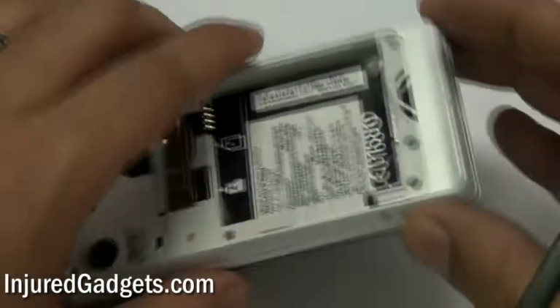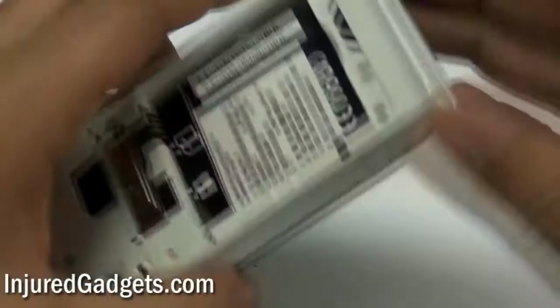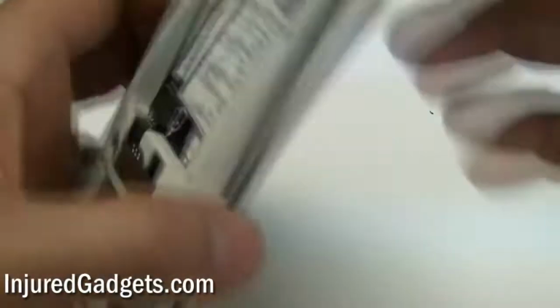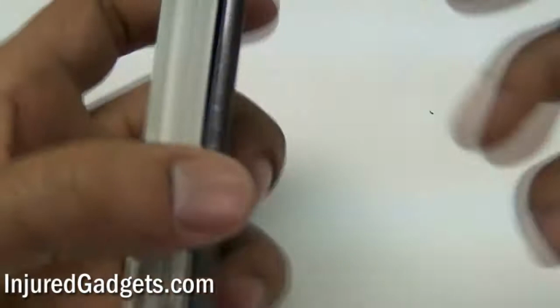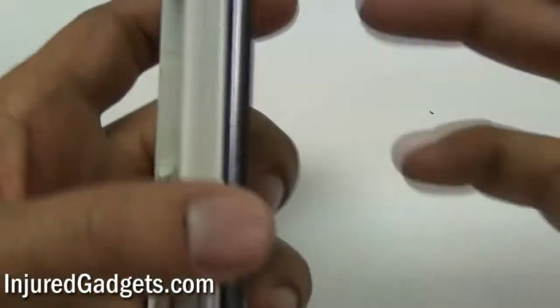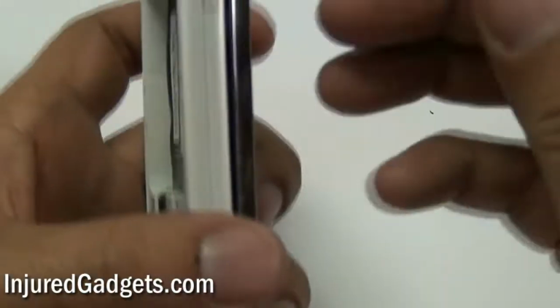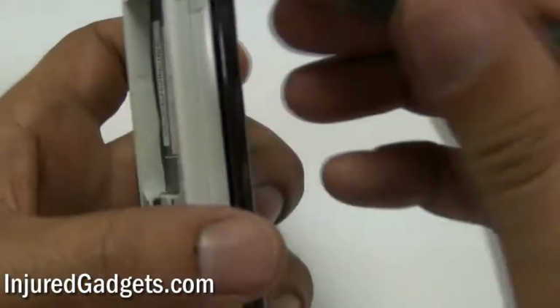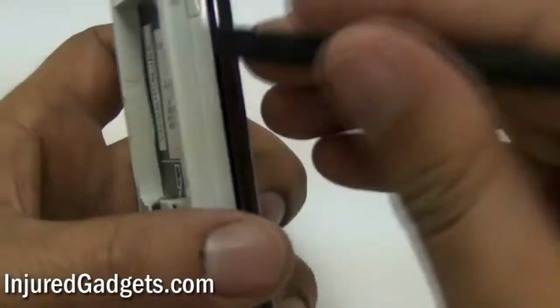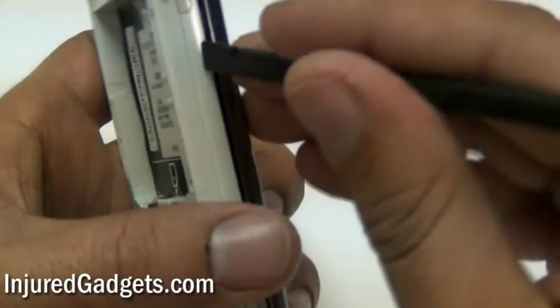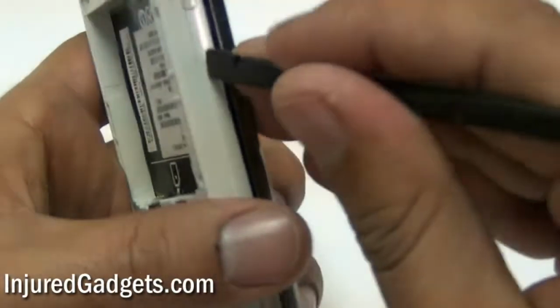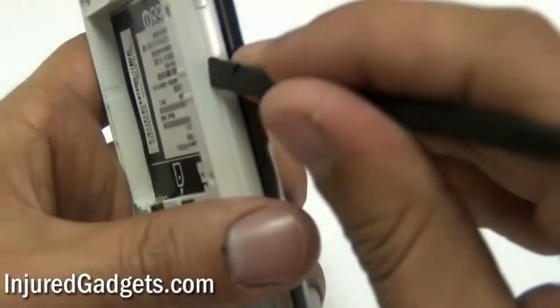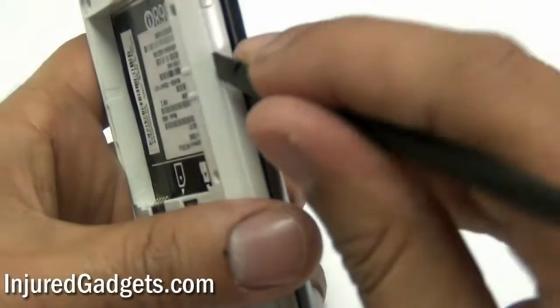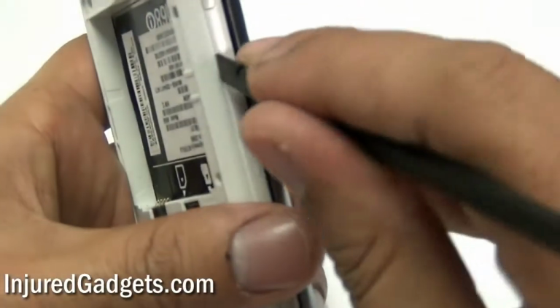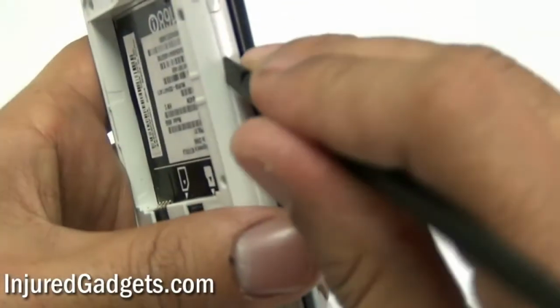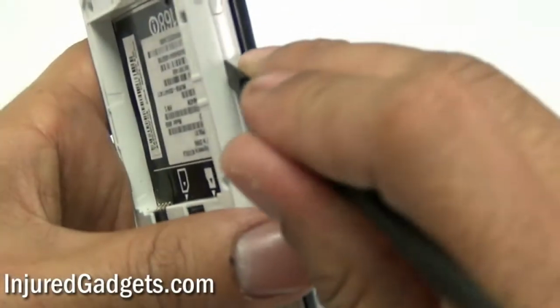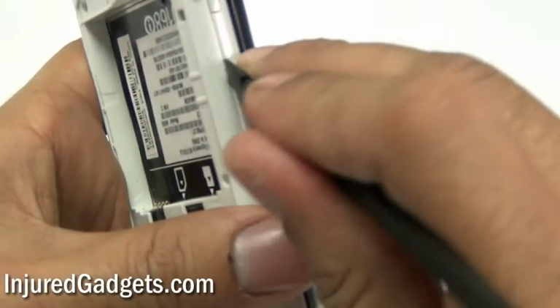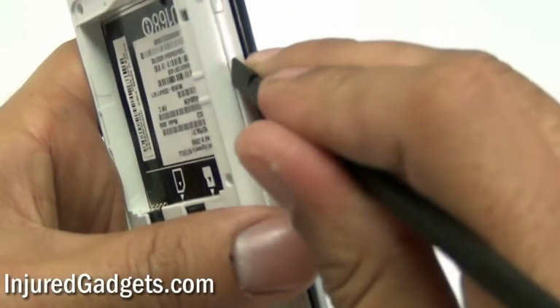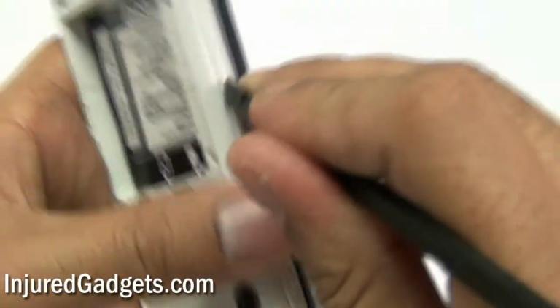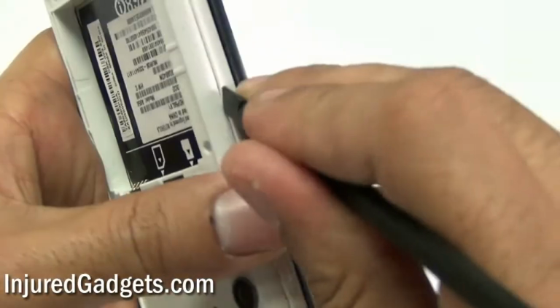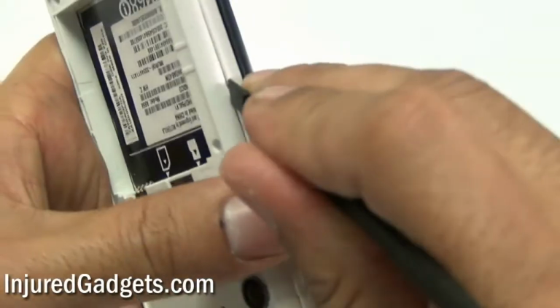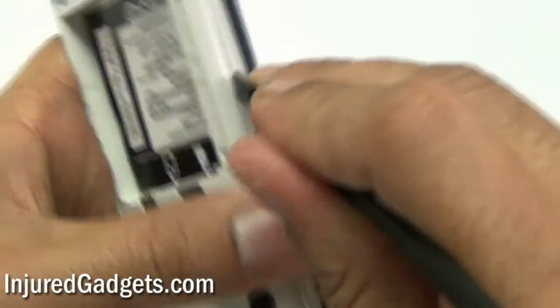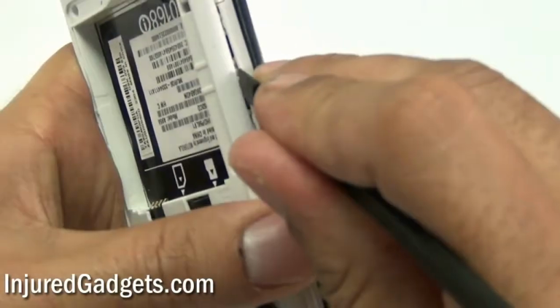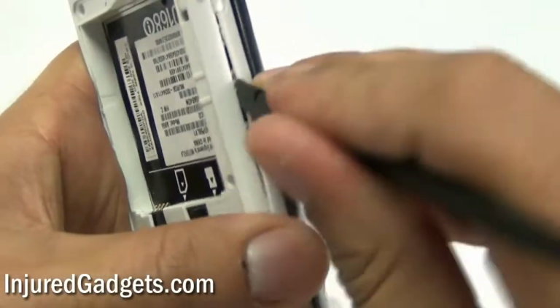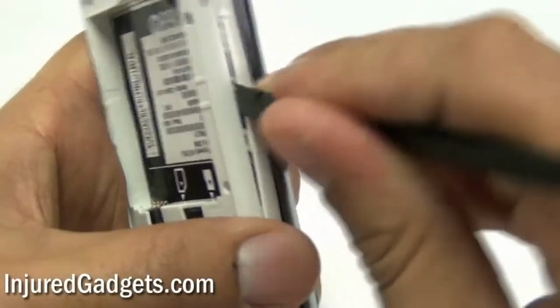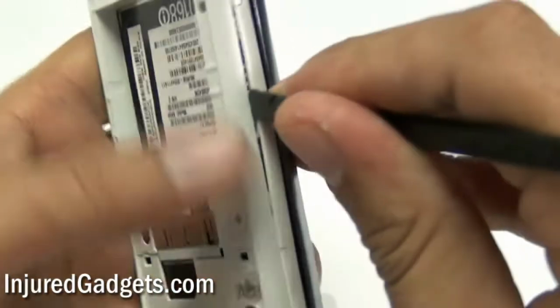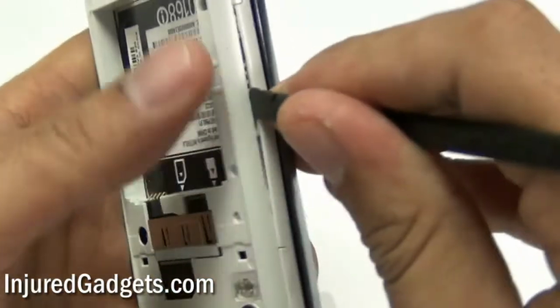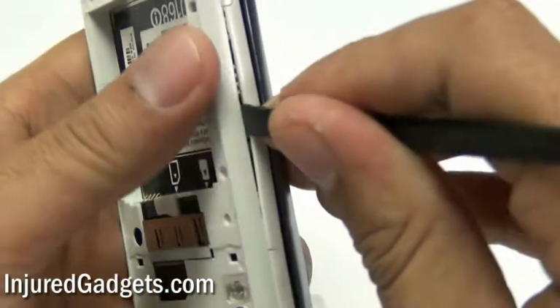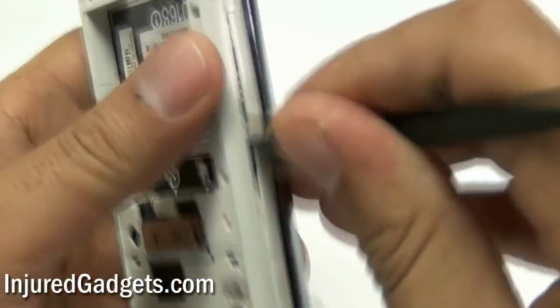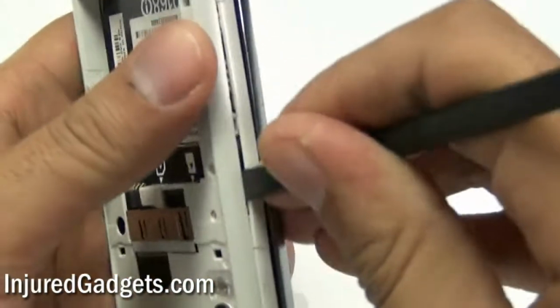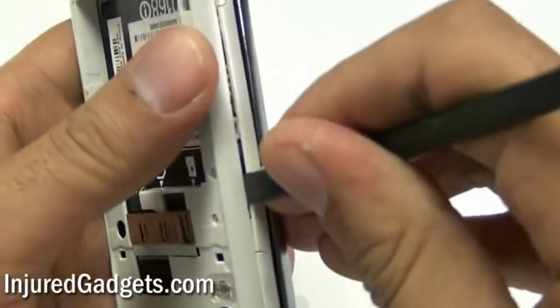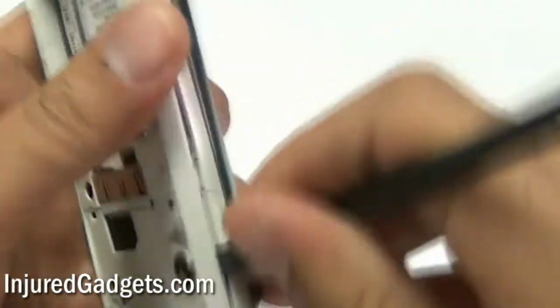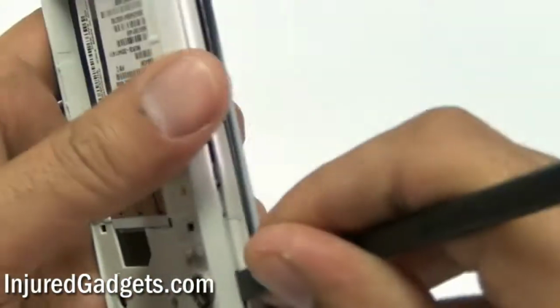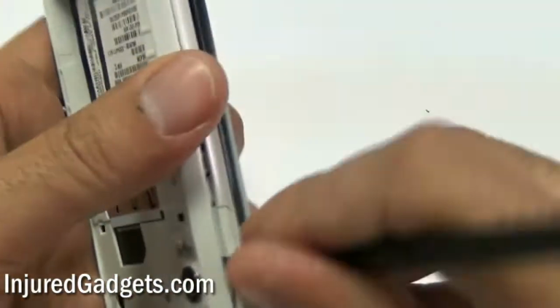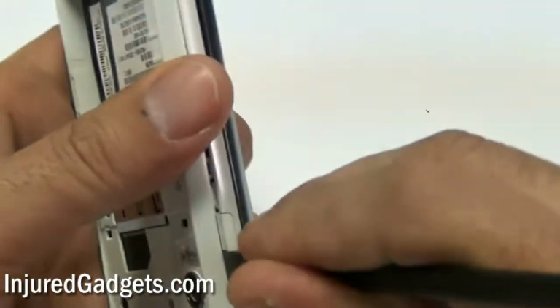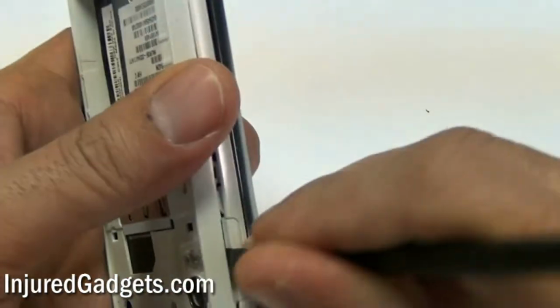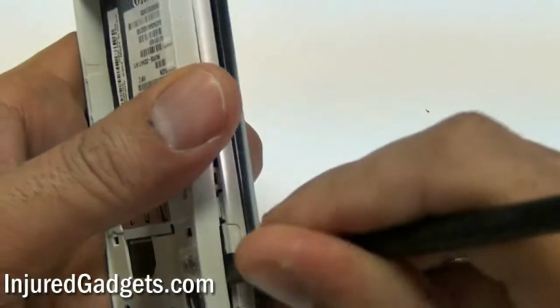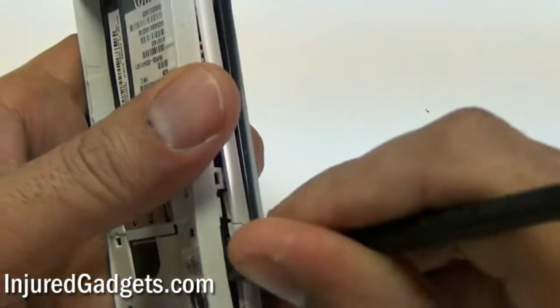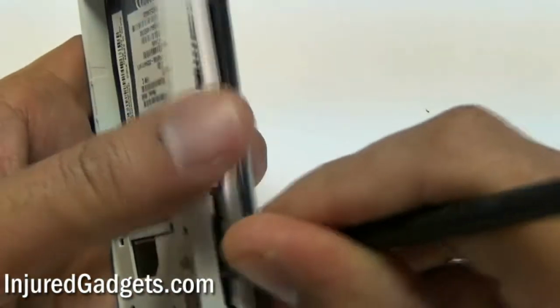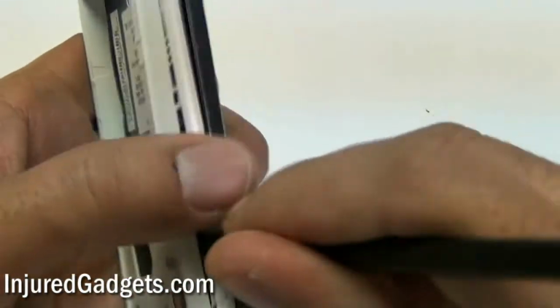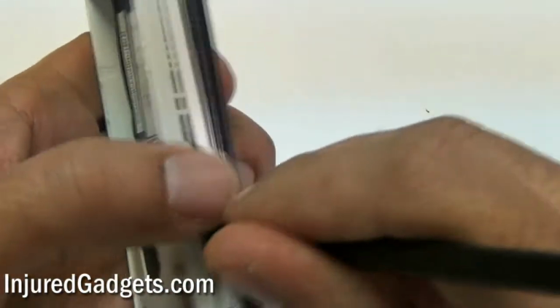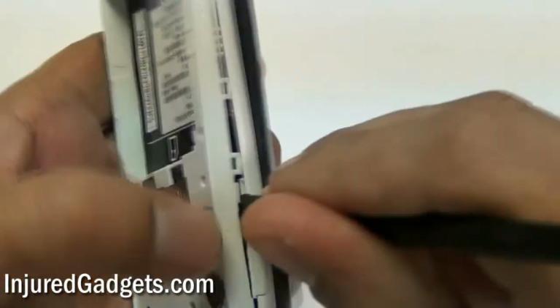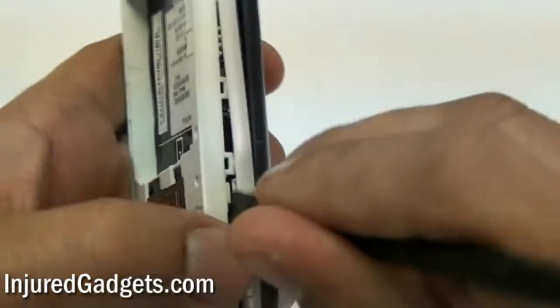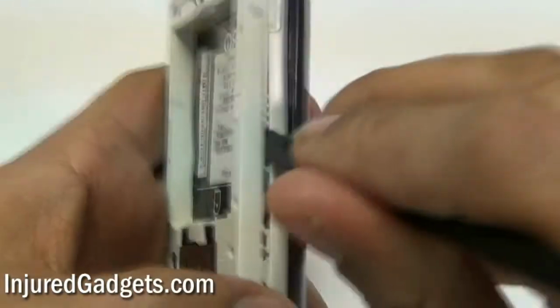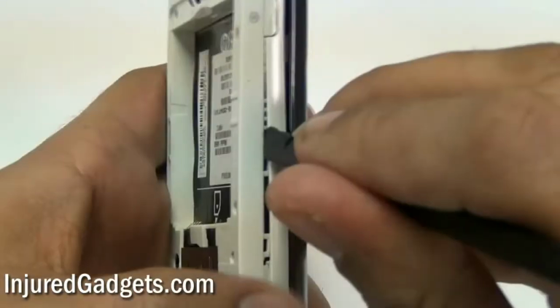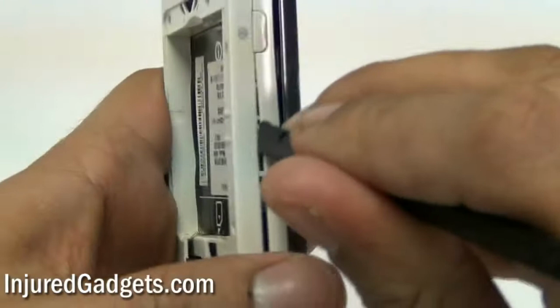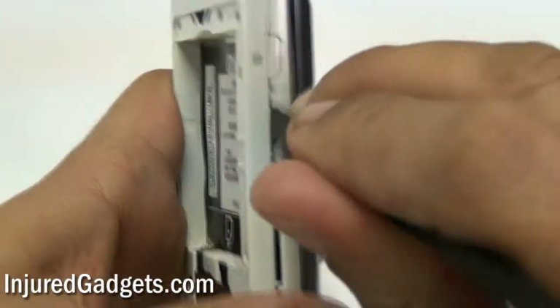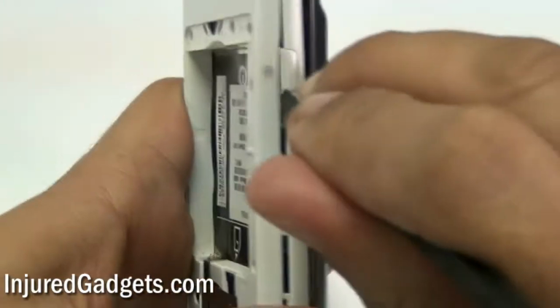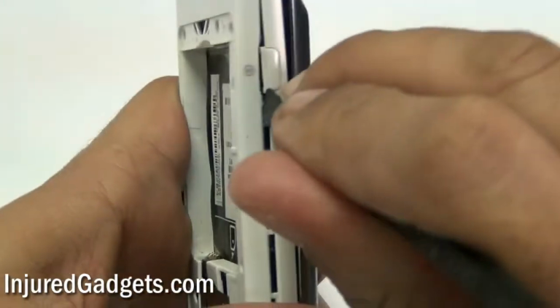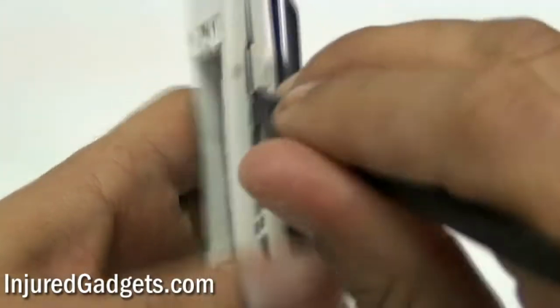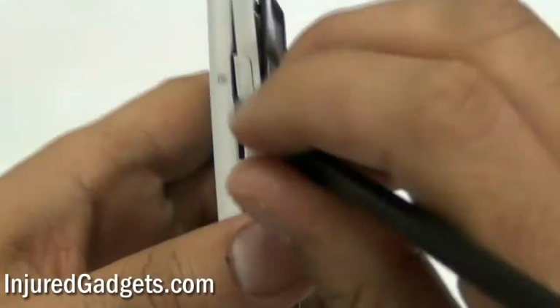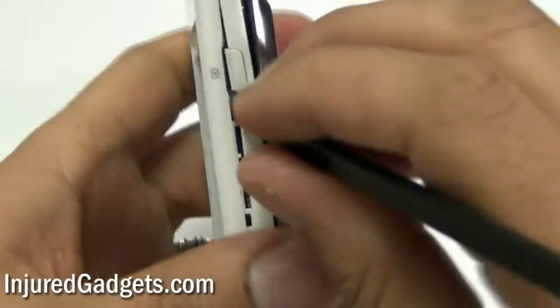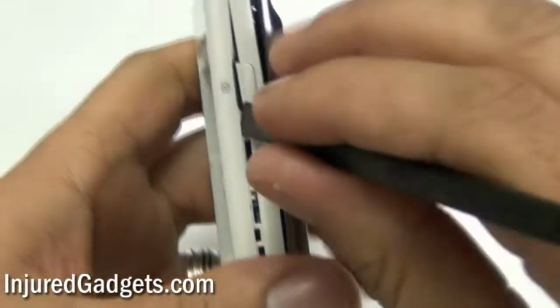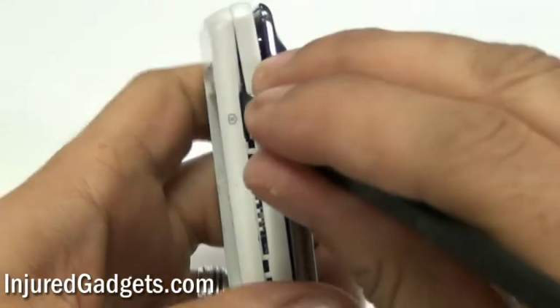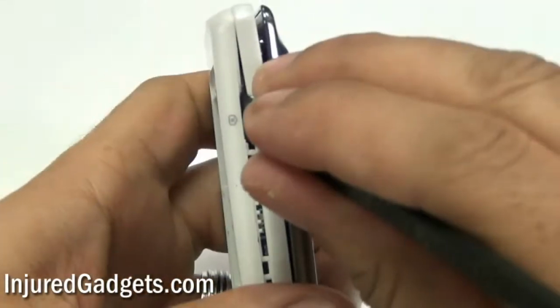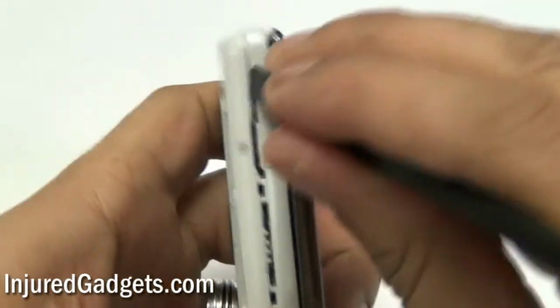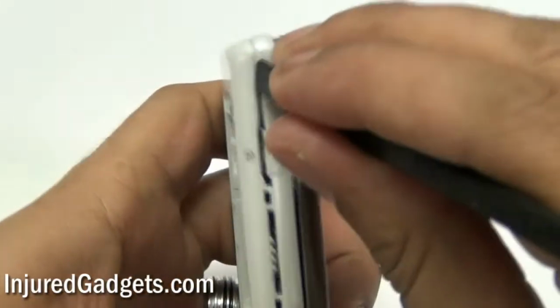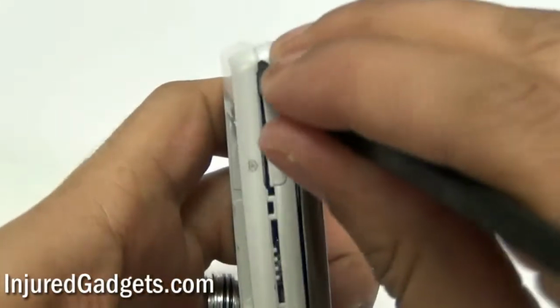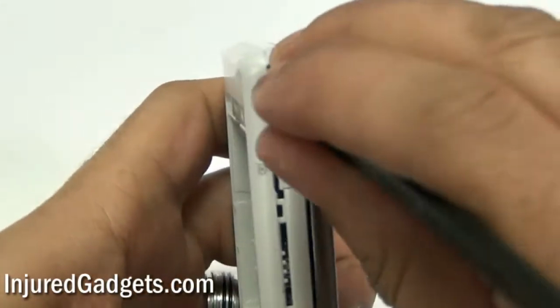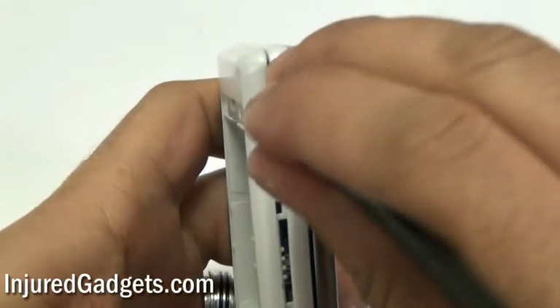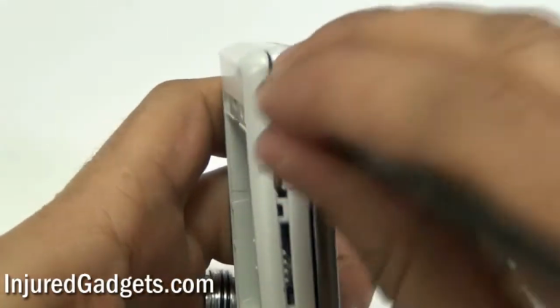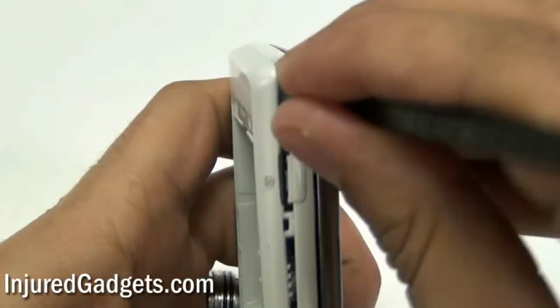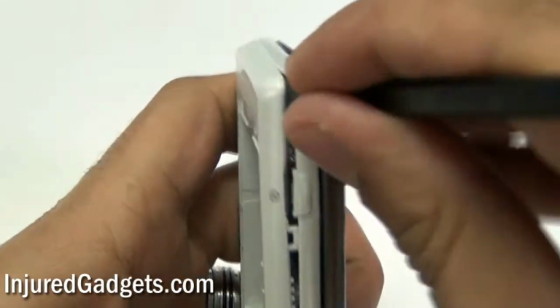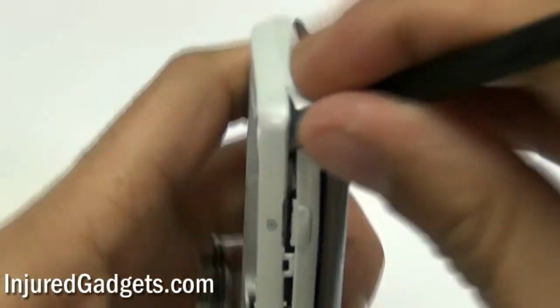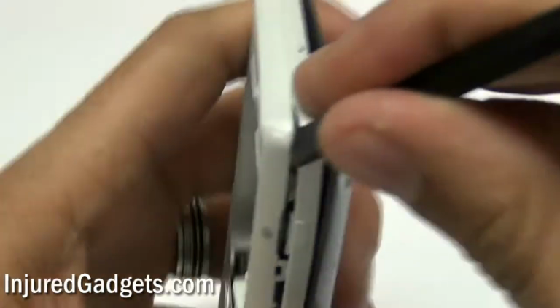Next, using a safe open pry tool or spudger, you will need to go around the back housing, releasing the clips holding the back housing in place.